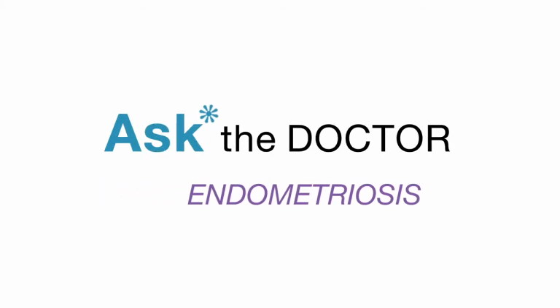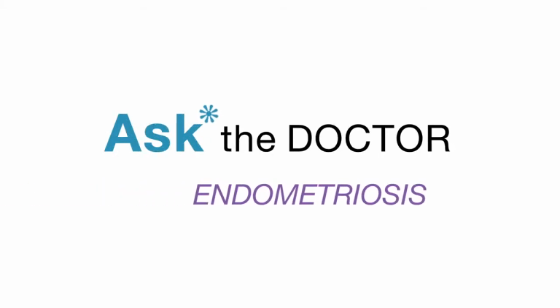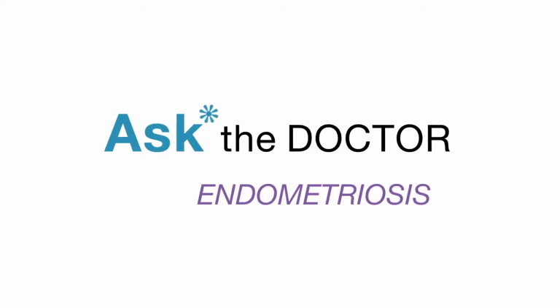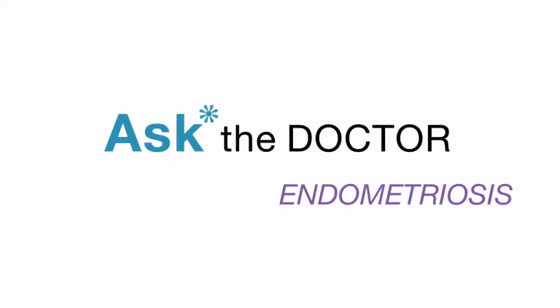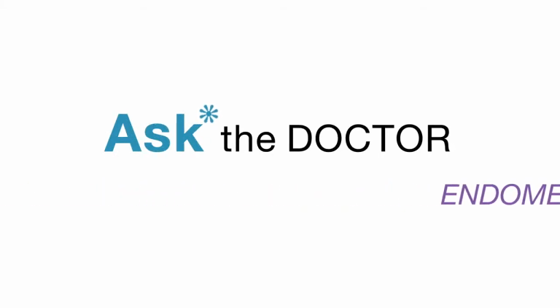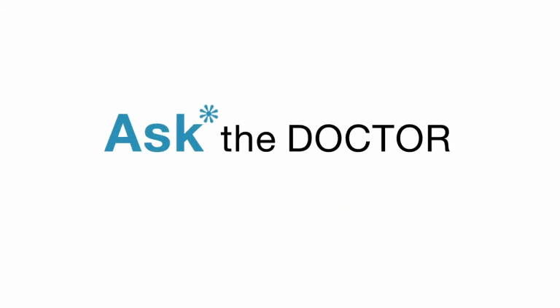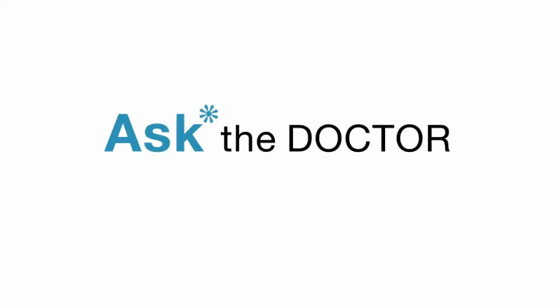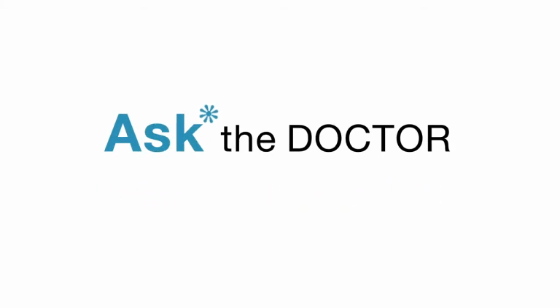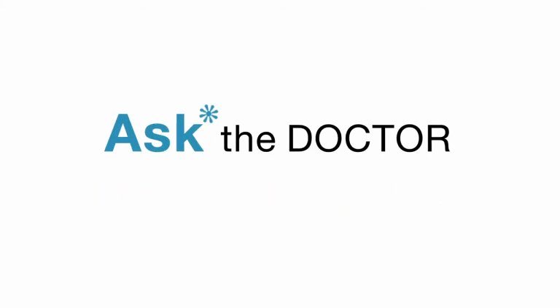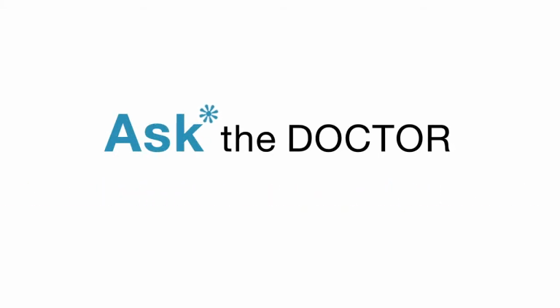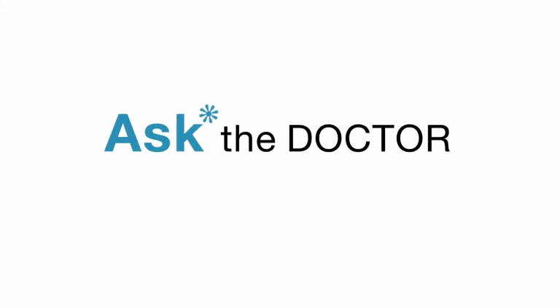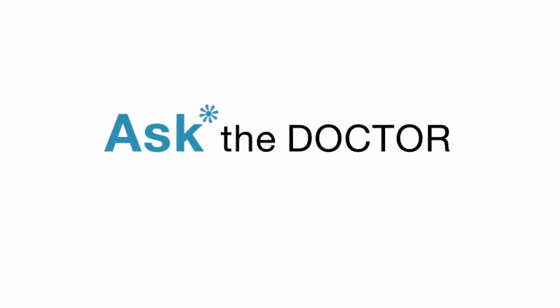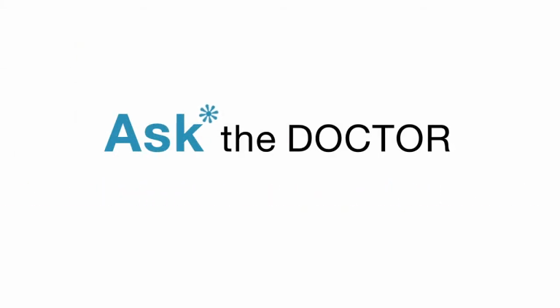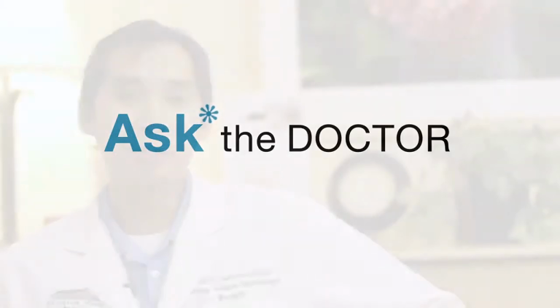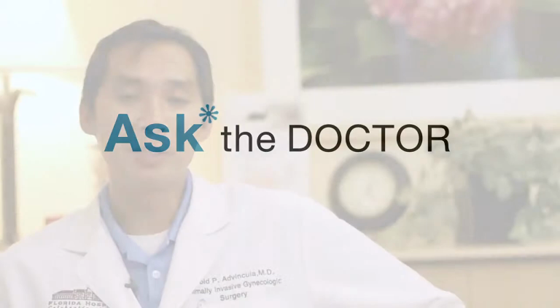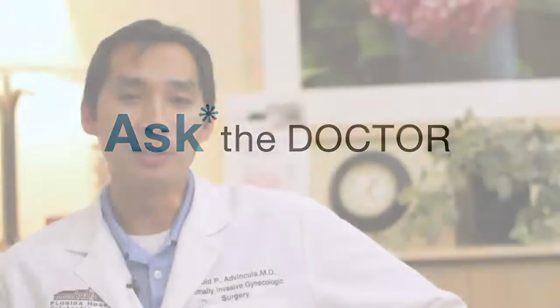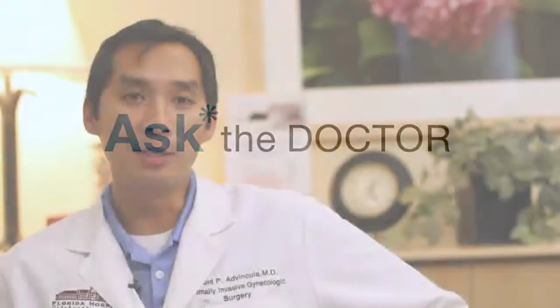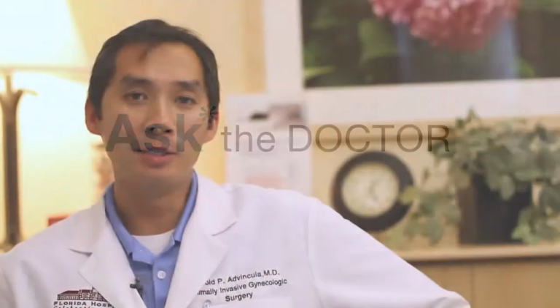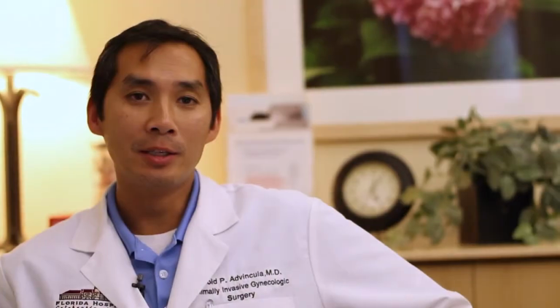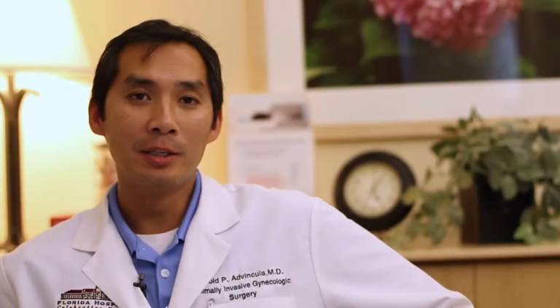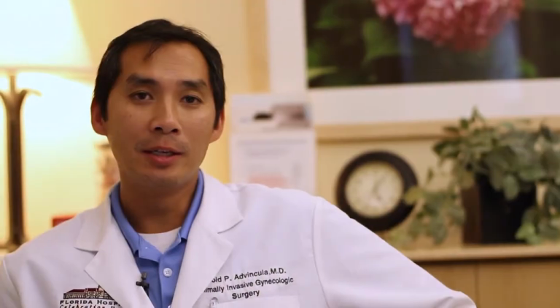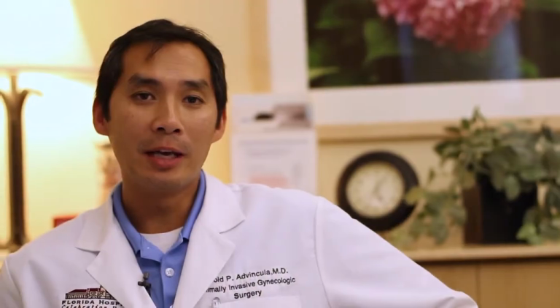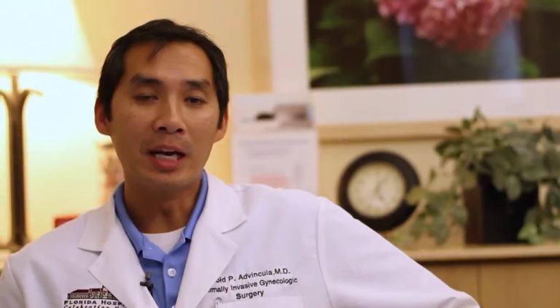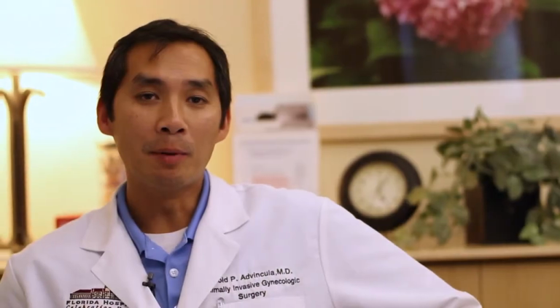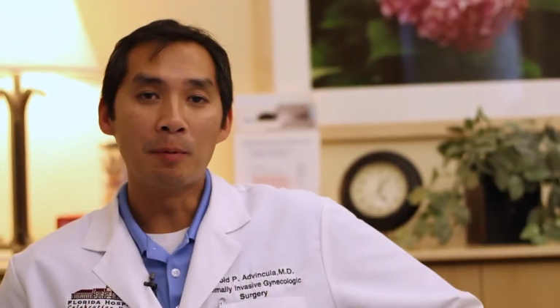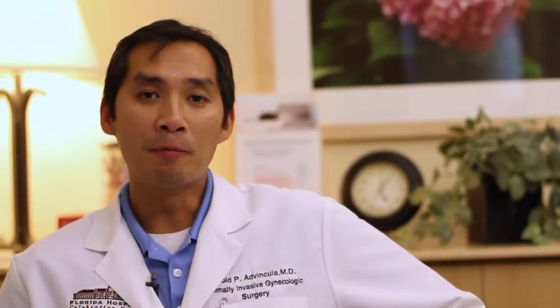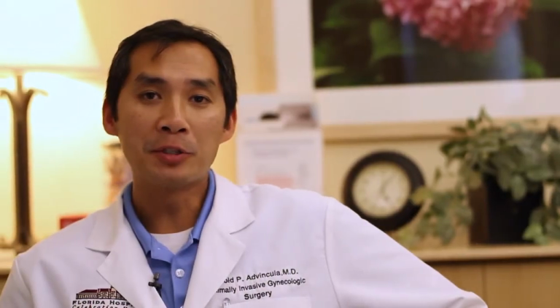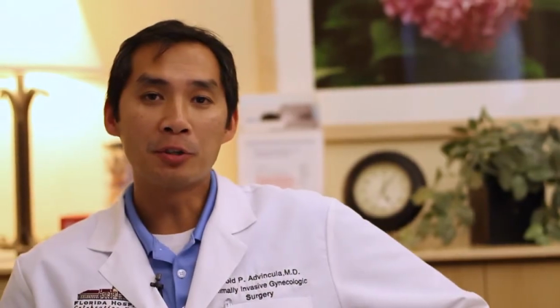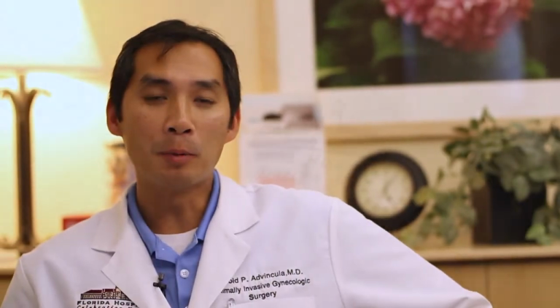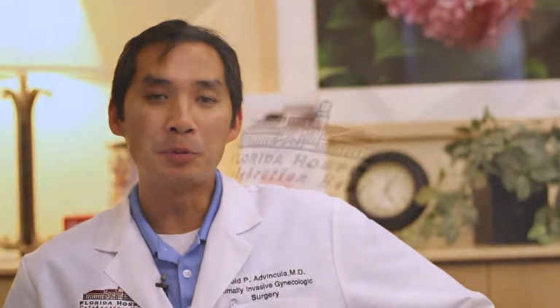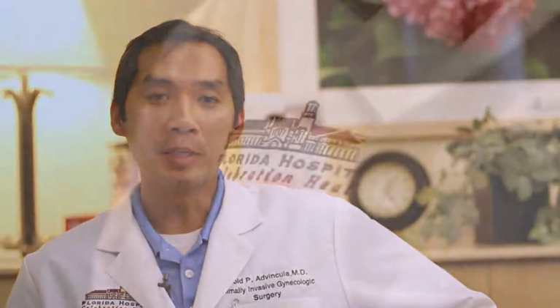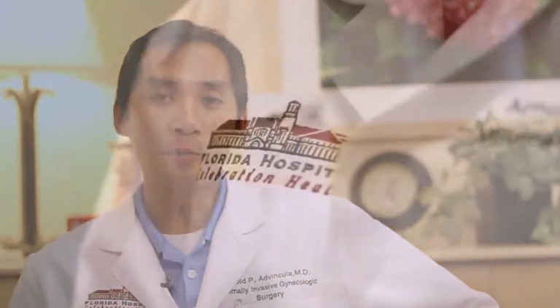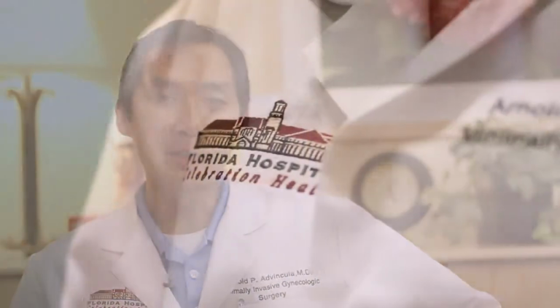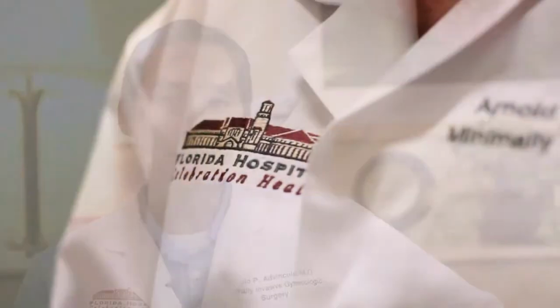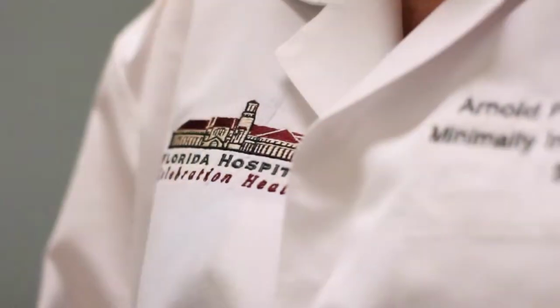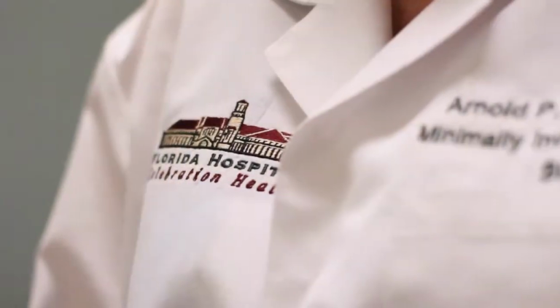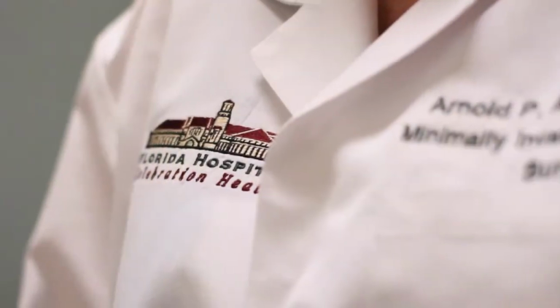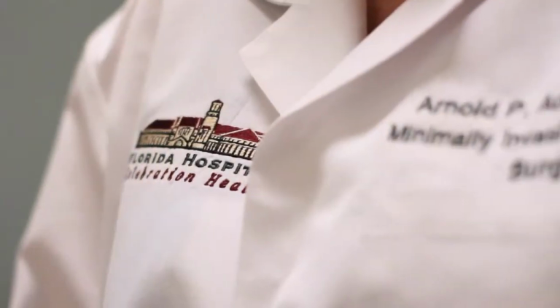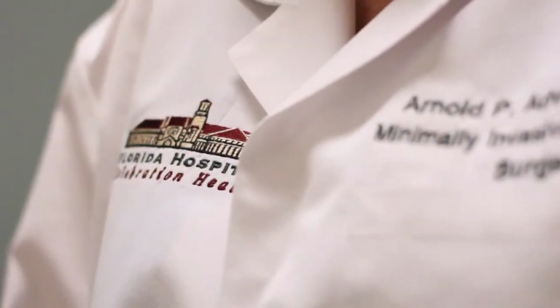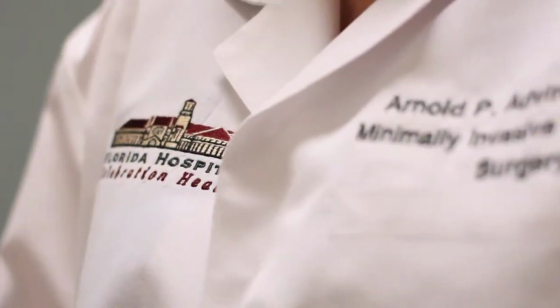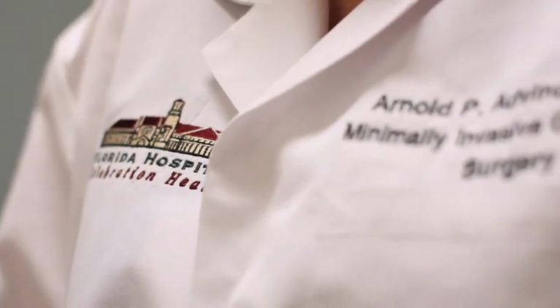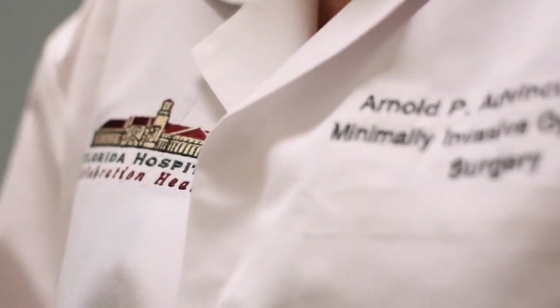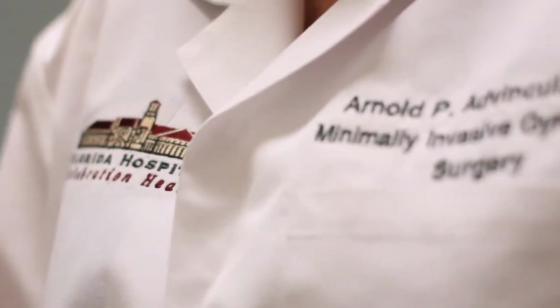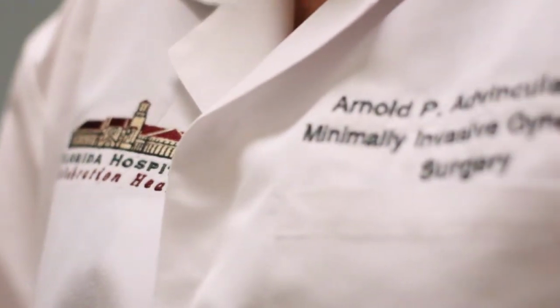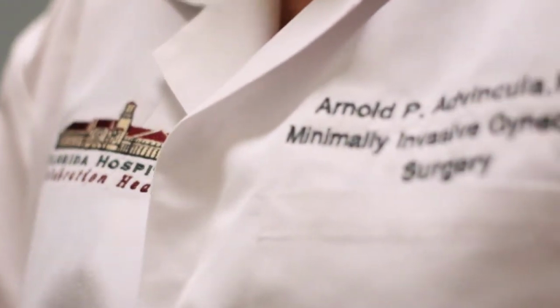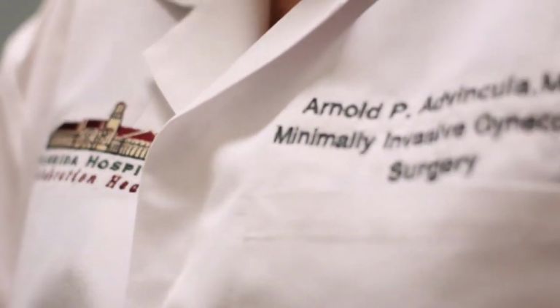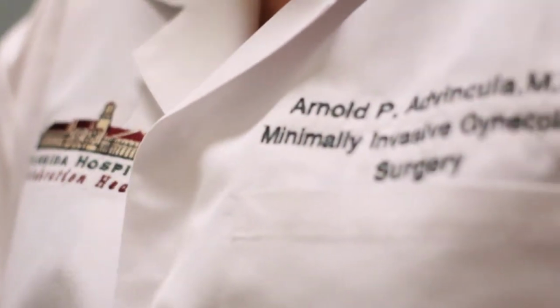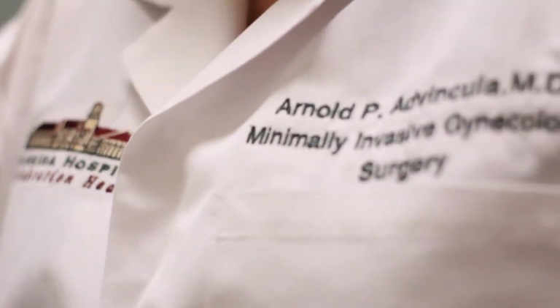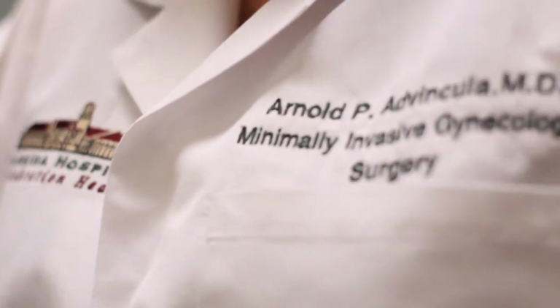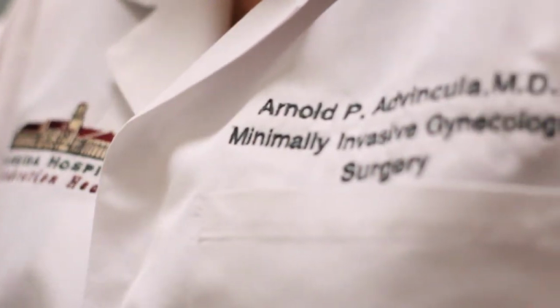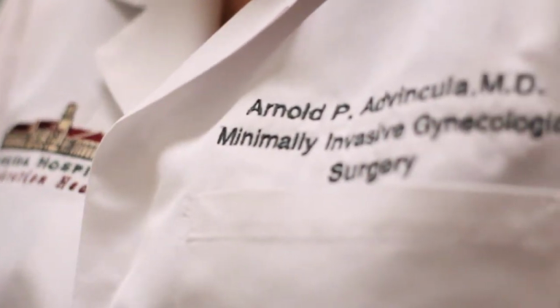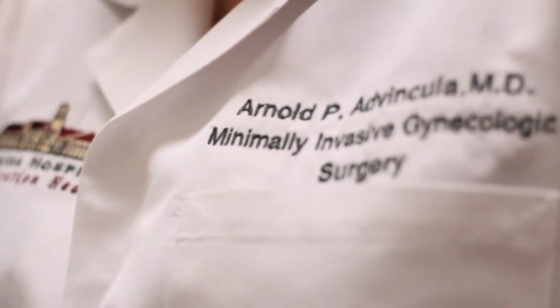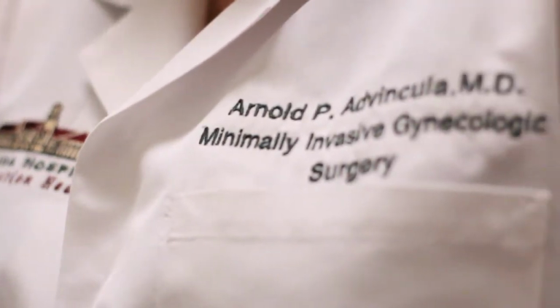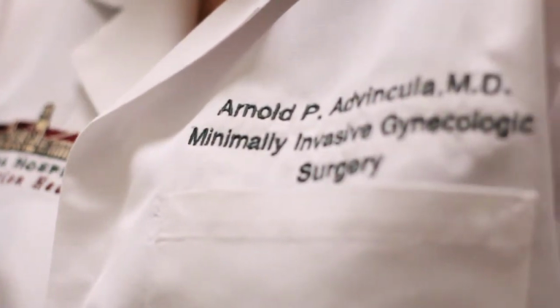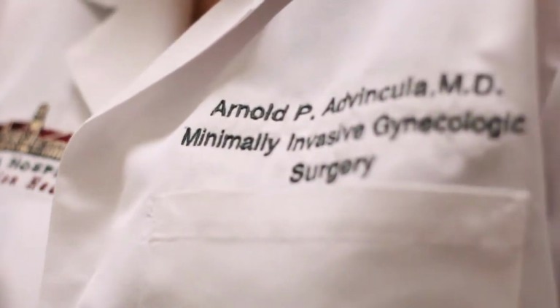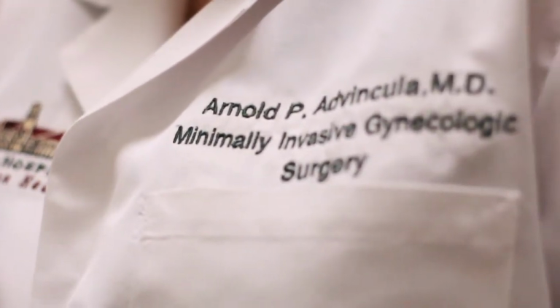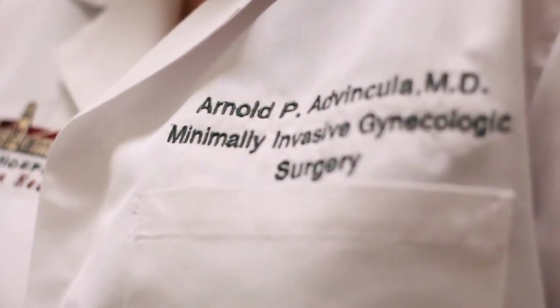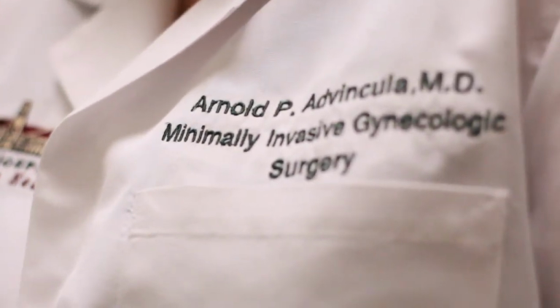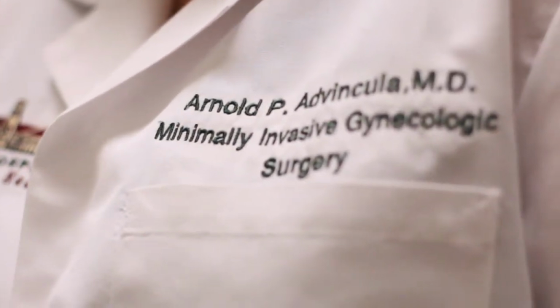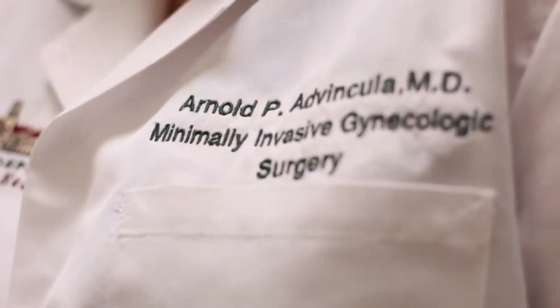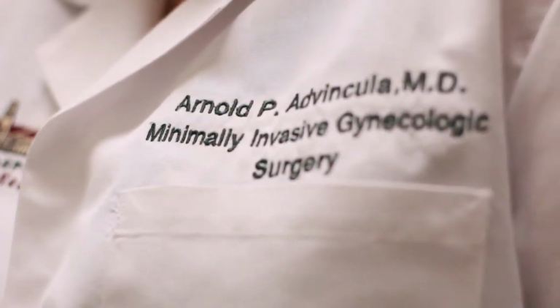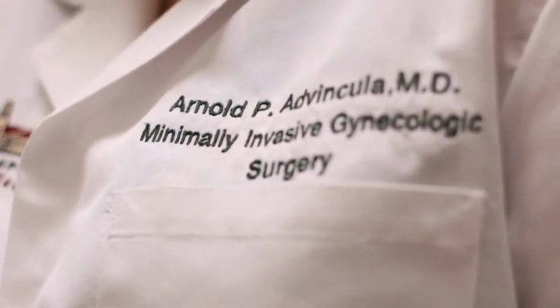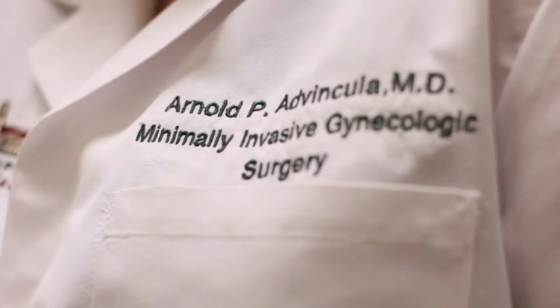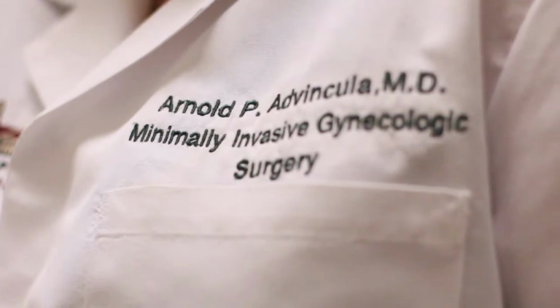Hi, my name is Dr. Arne Advincula, and I'm a professor of obstetrics and gynecology as well as a minimally invasive gynecologic surgeon.